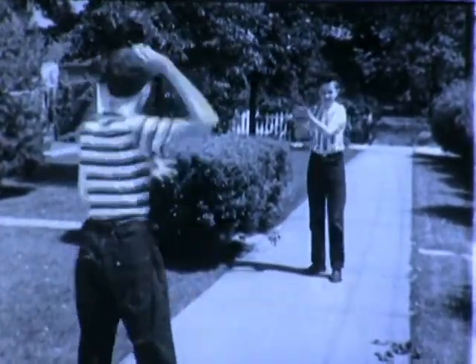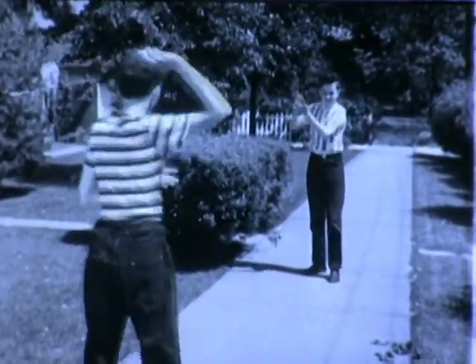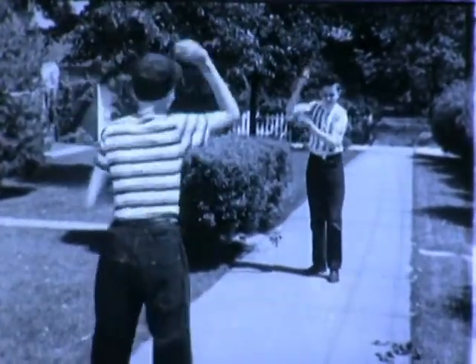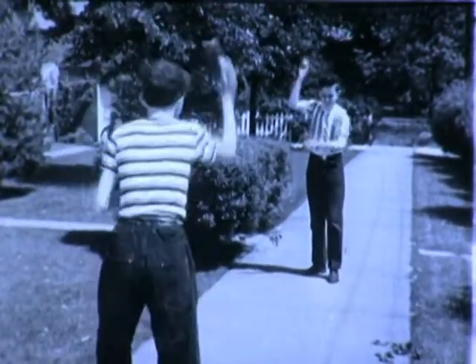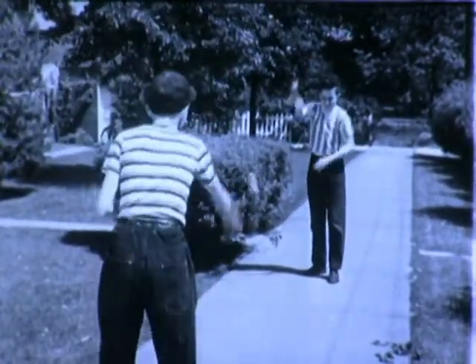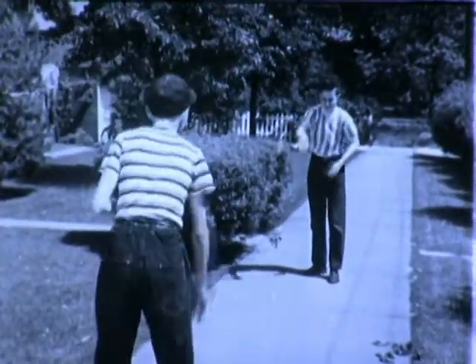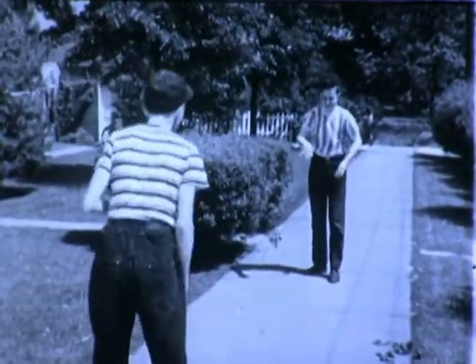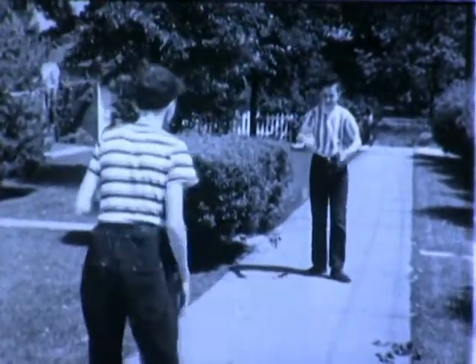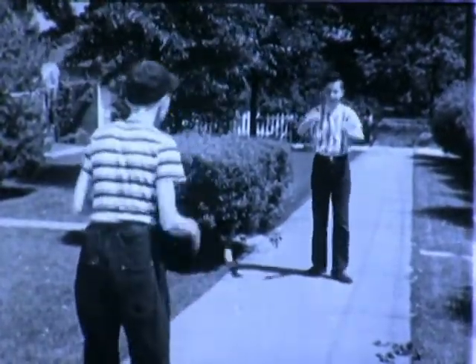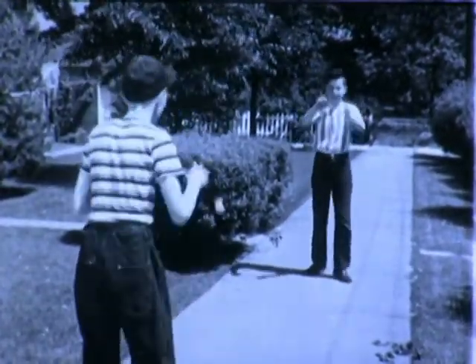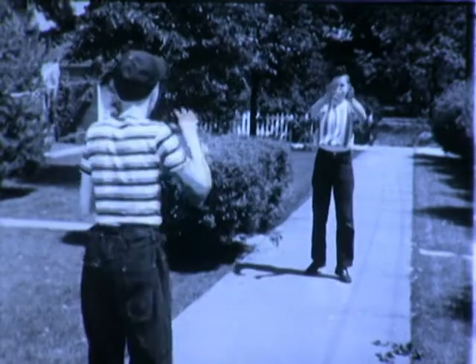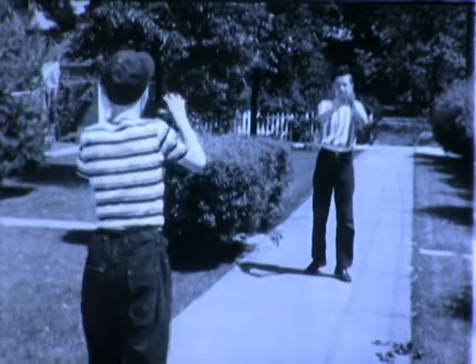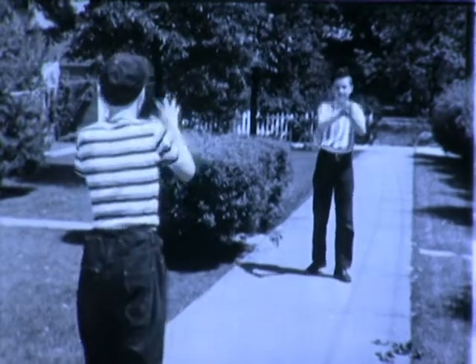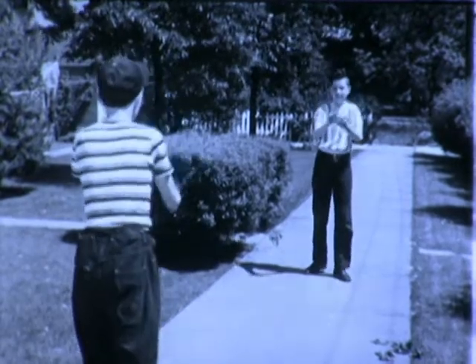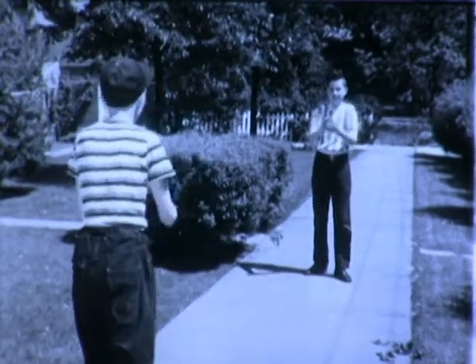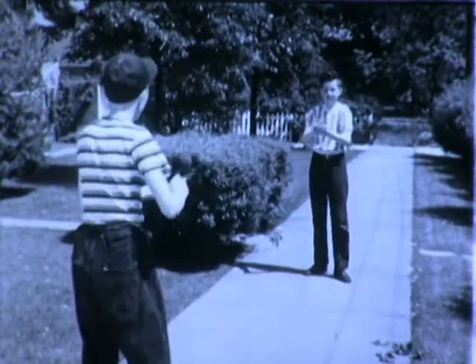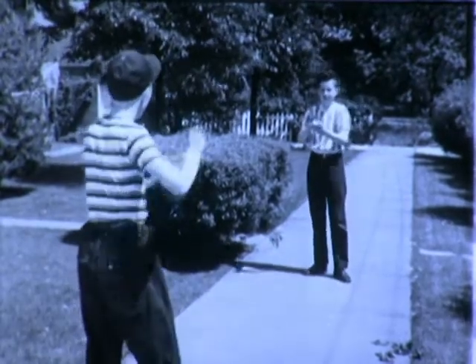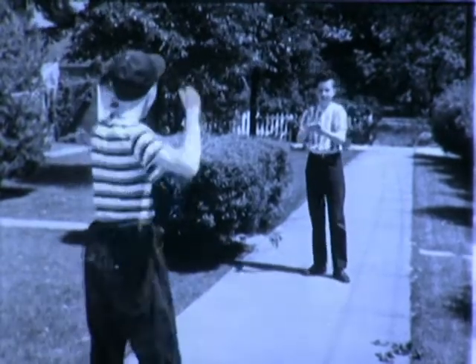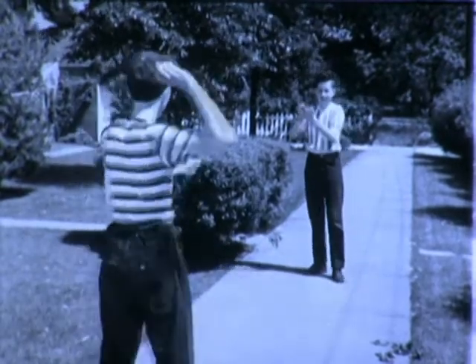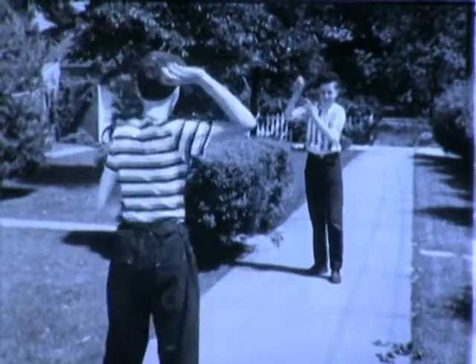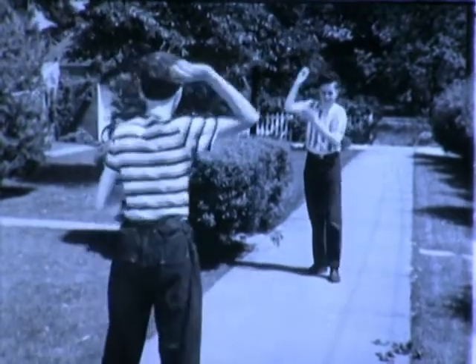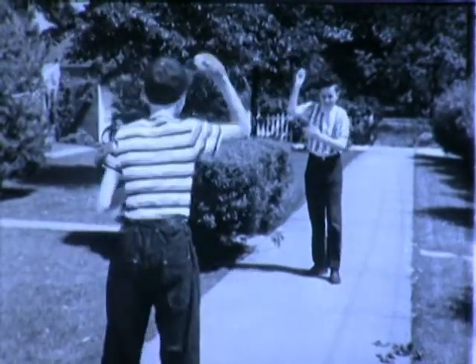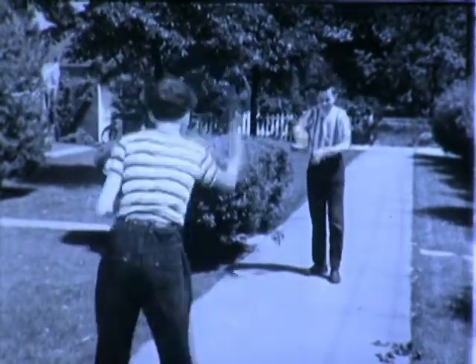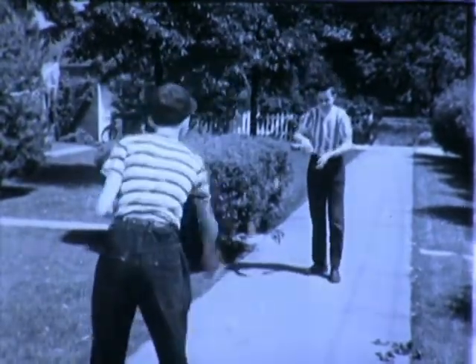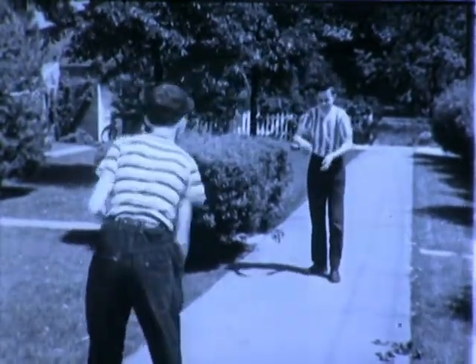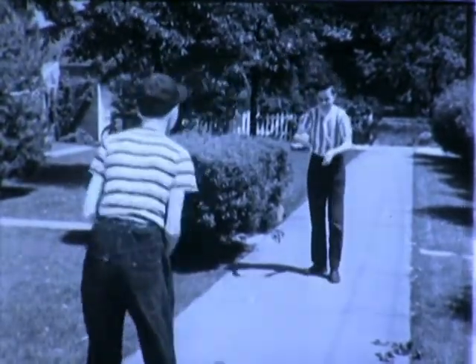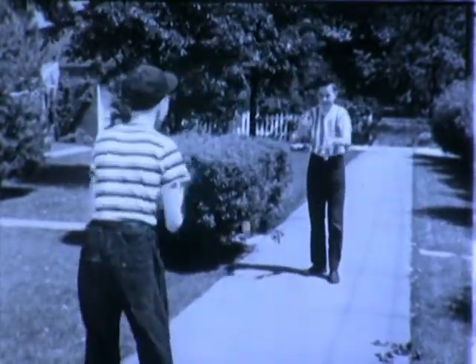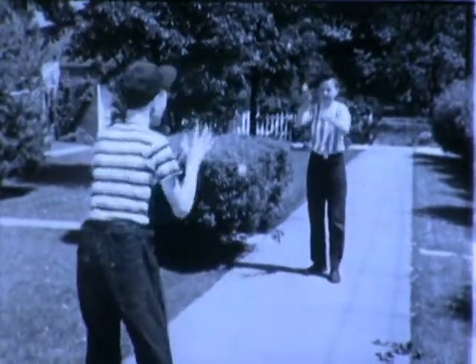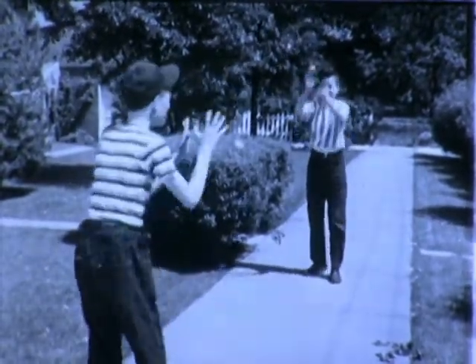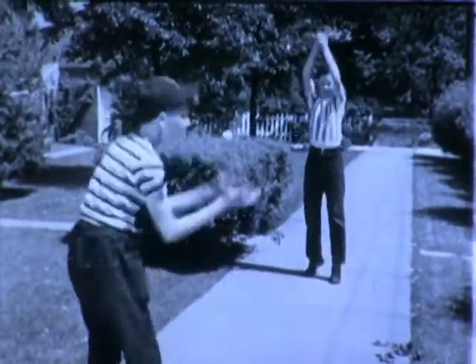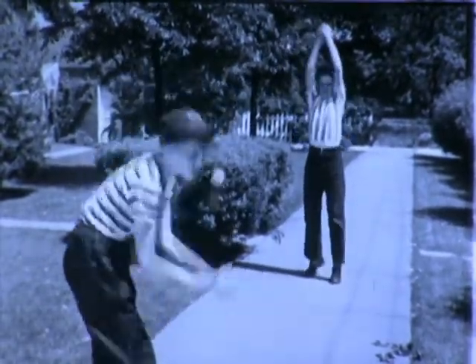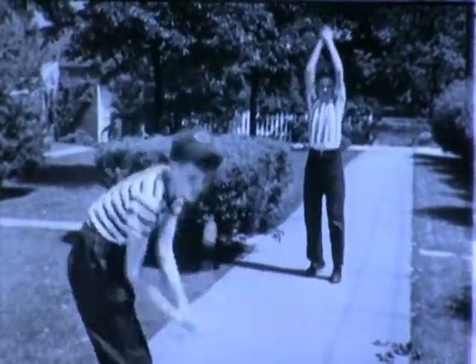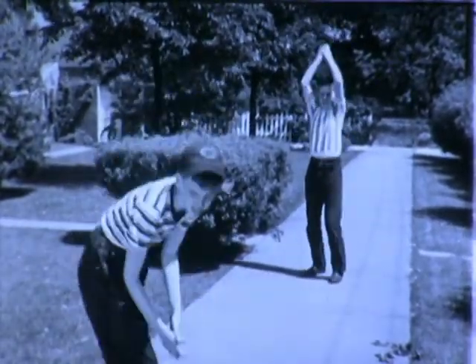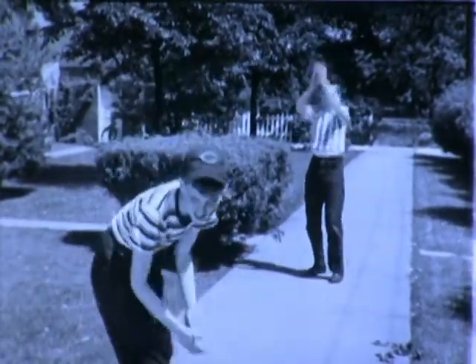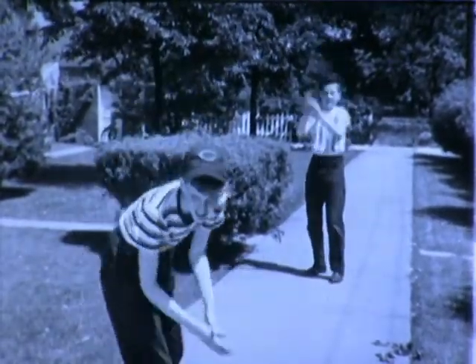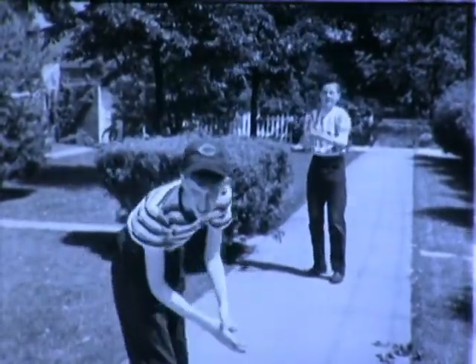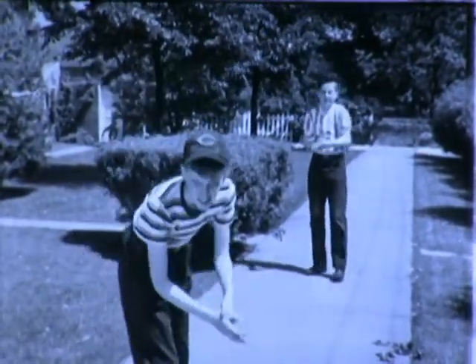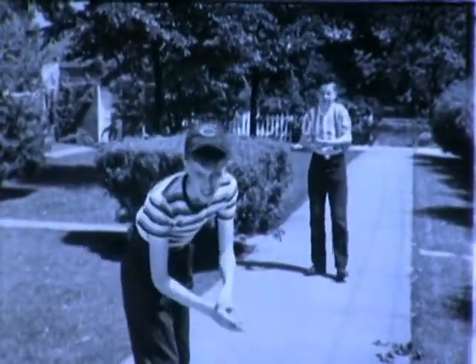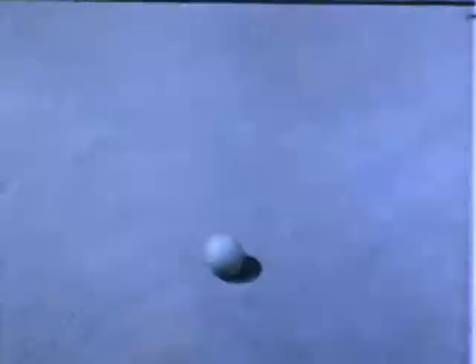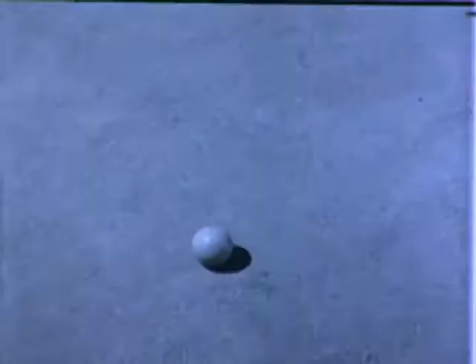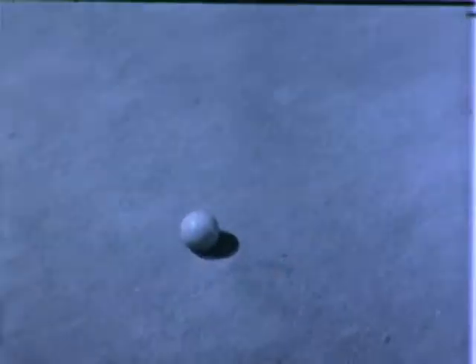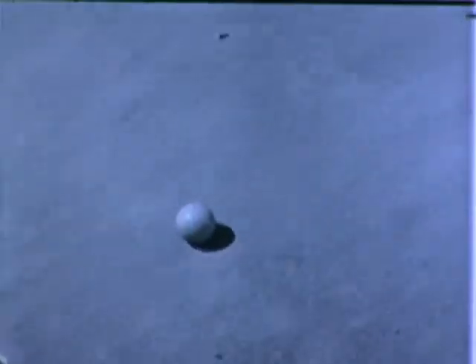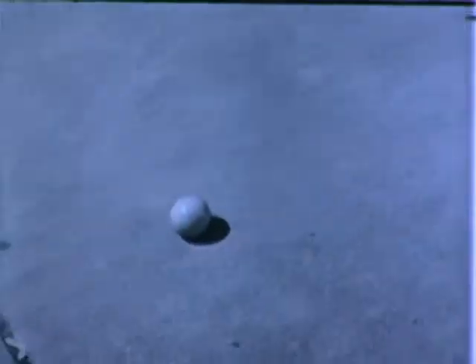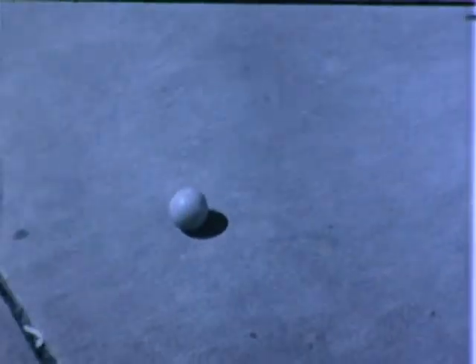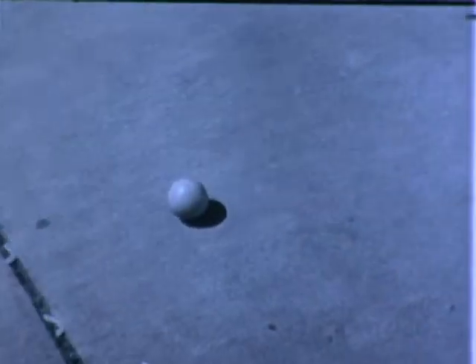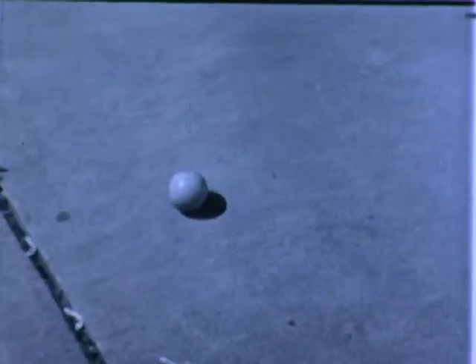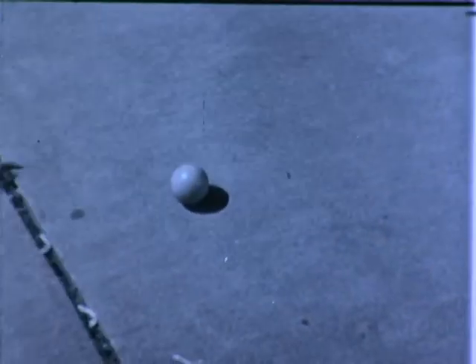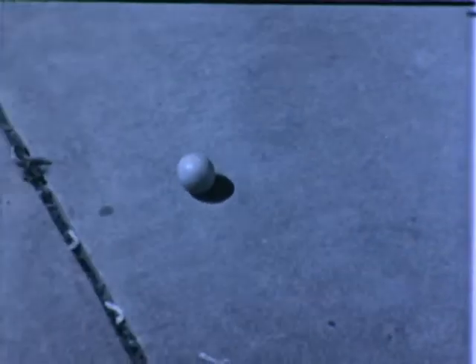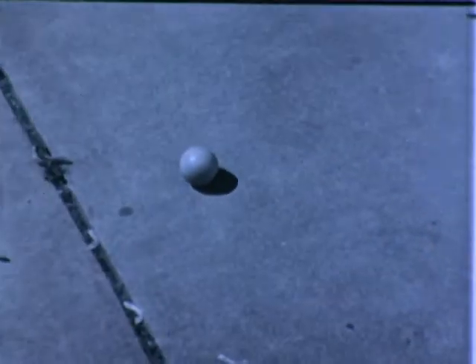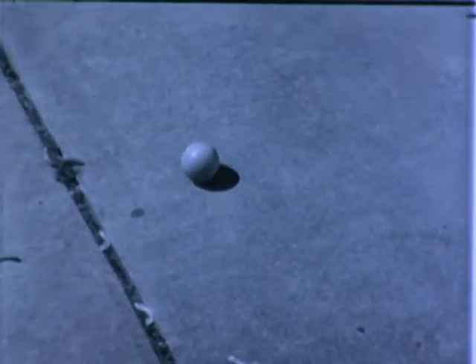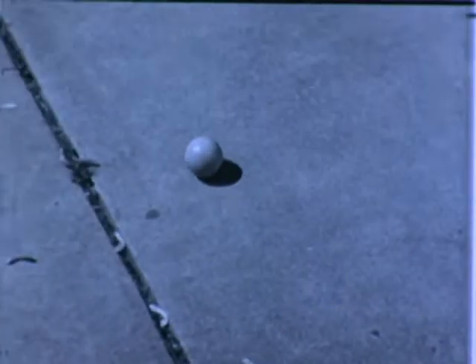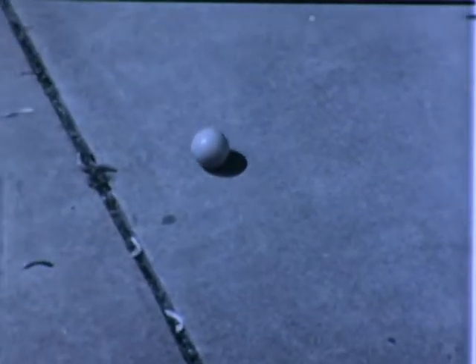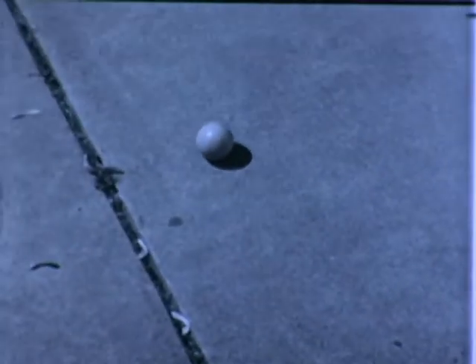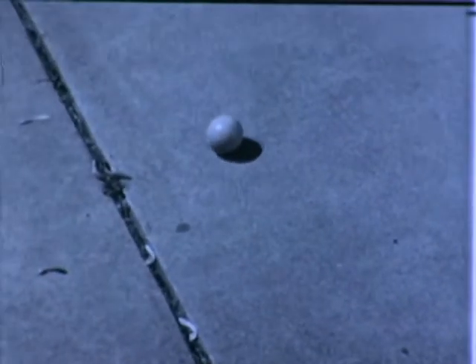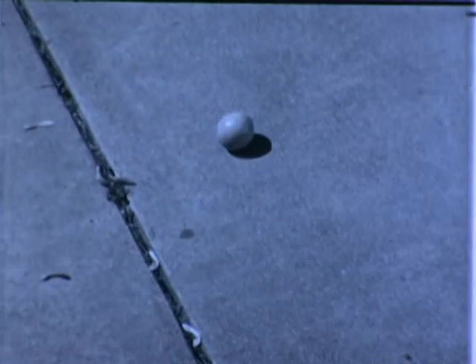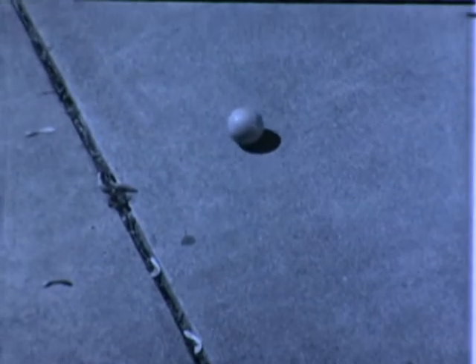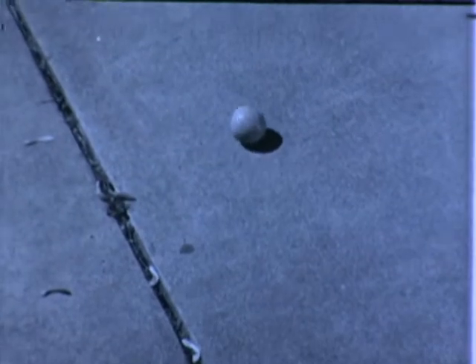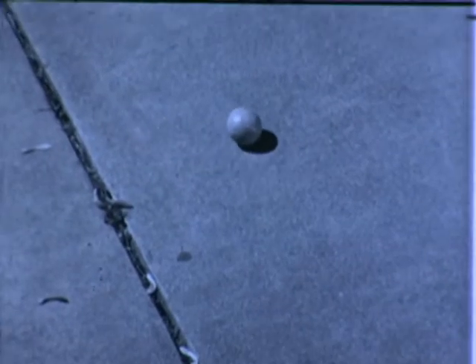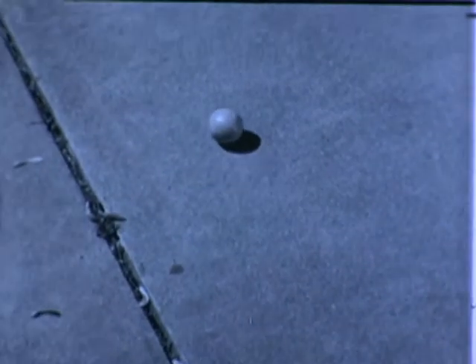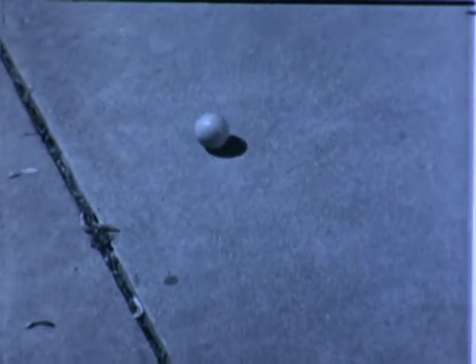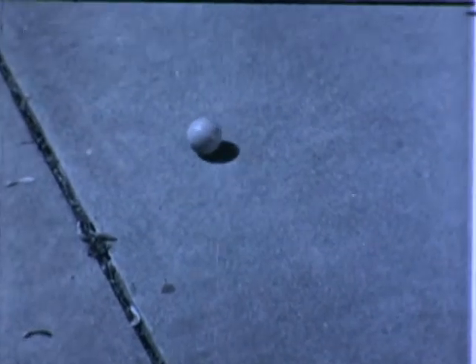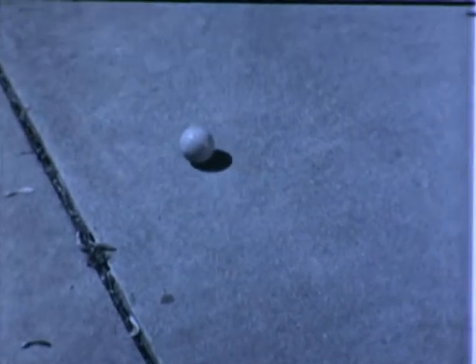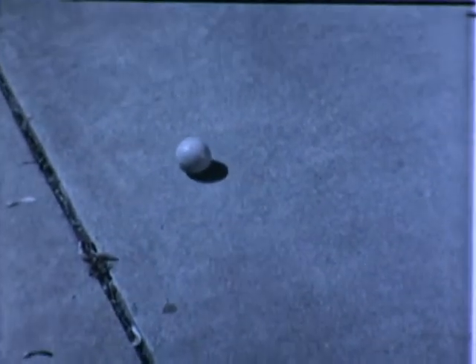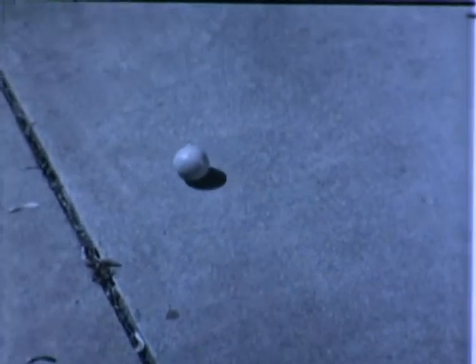Hey! What gives here? Shower-proof dresses? Putty that bounces? What is this?